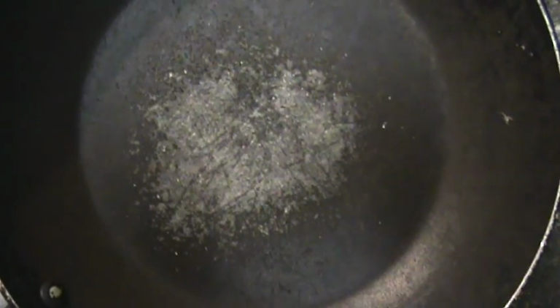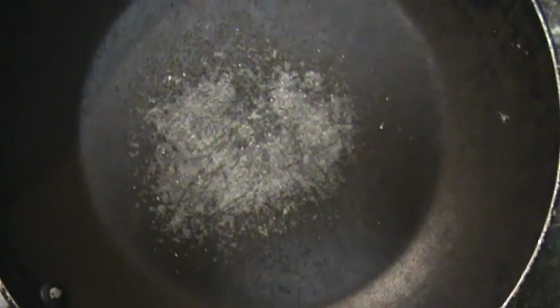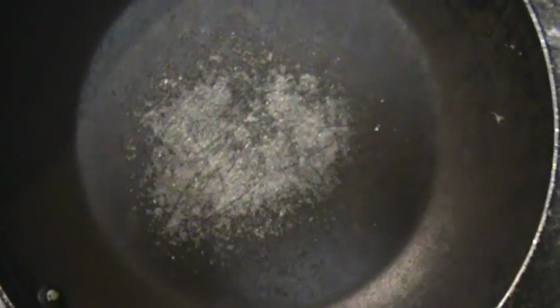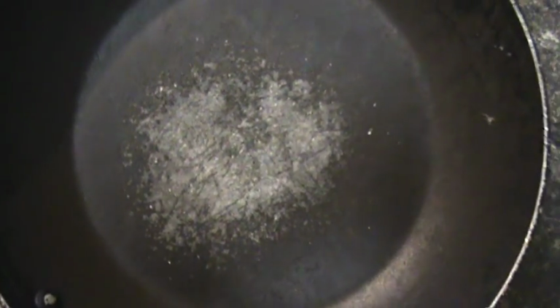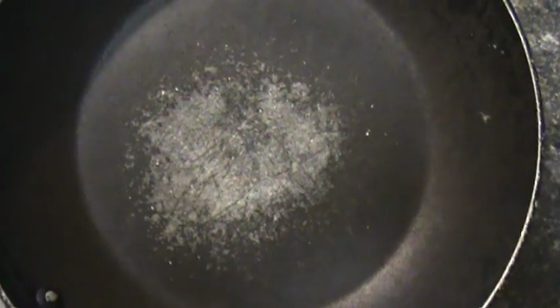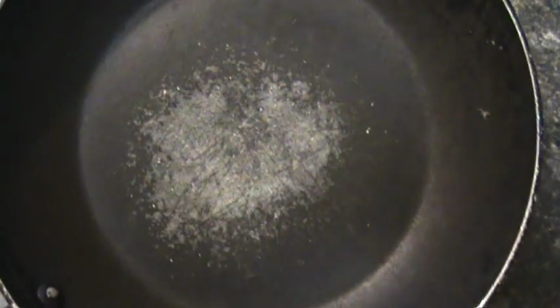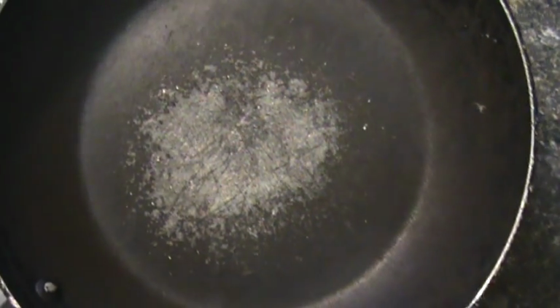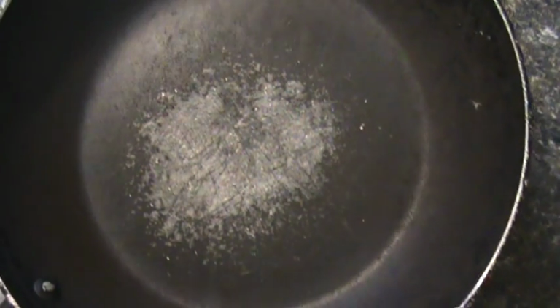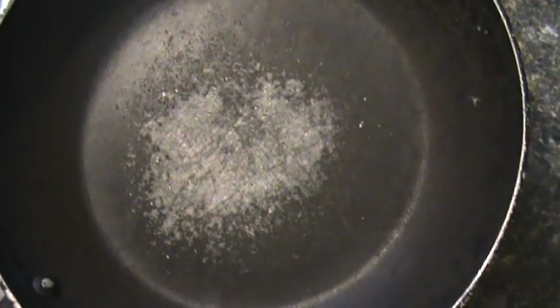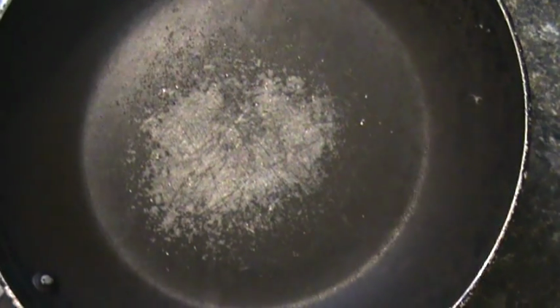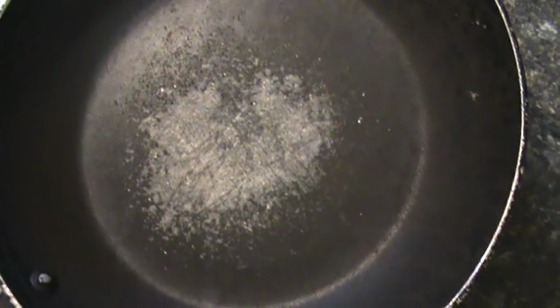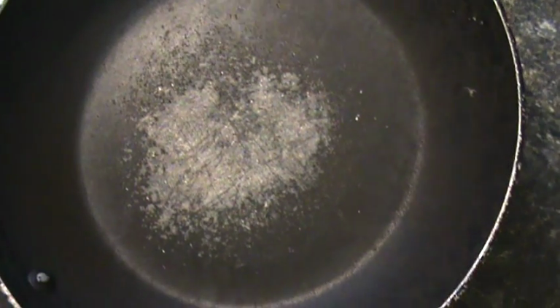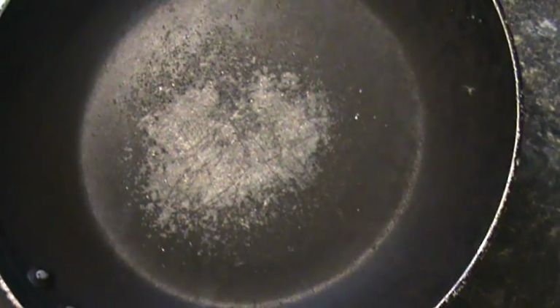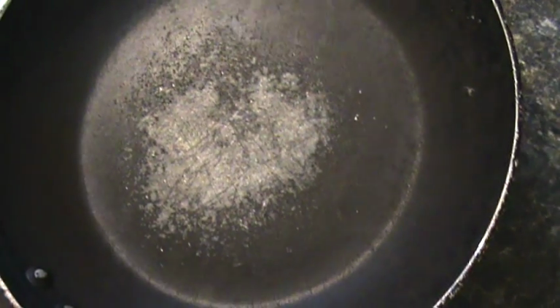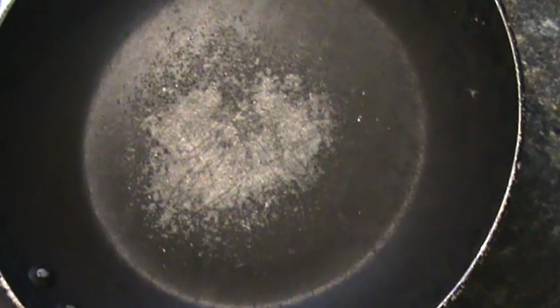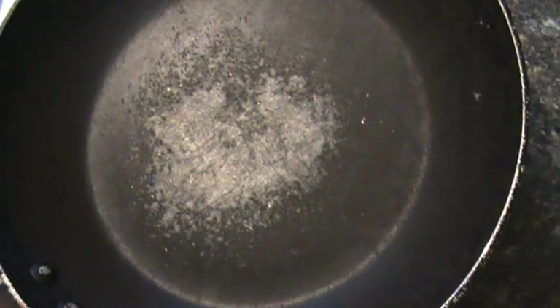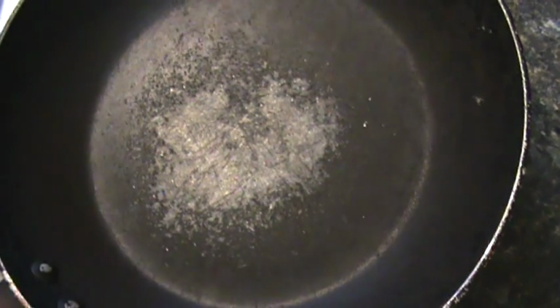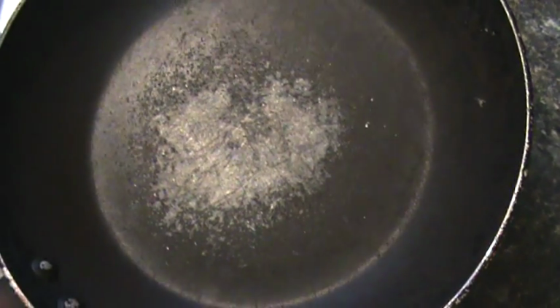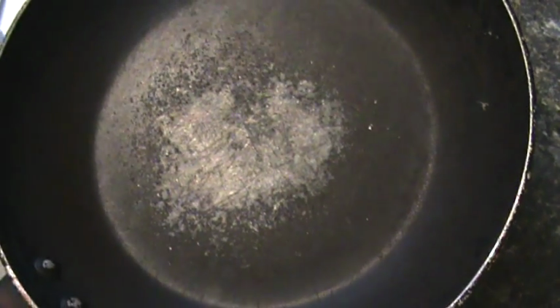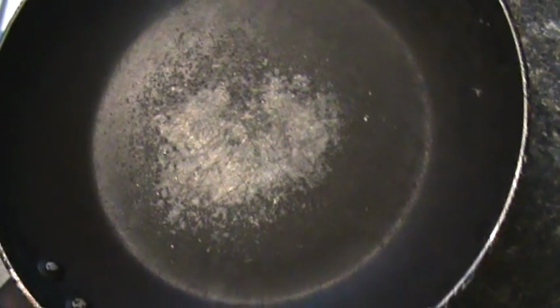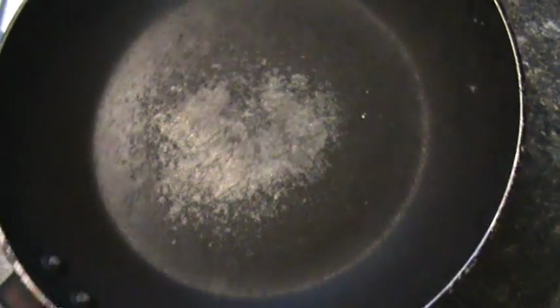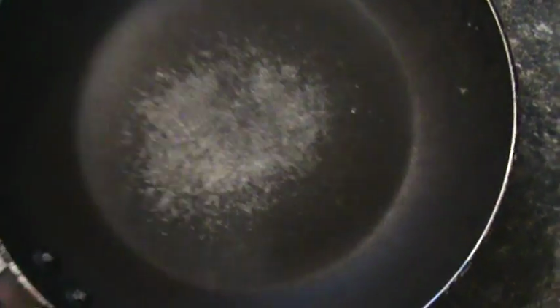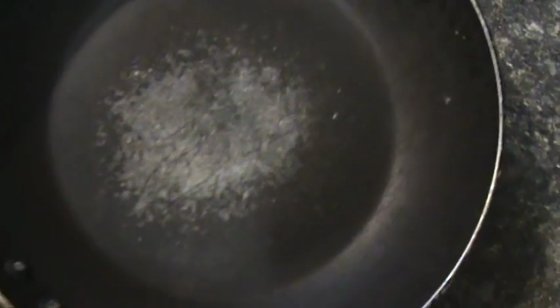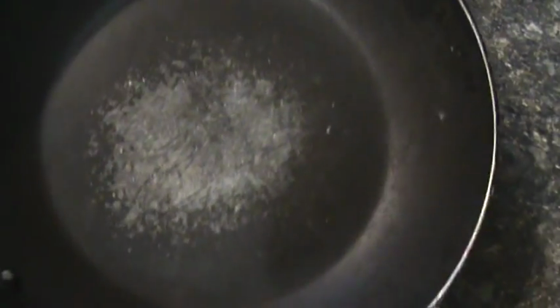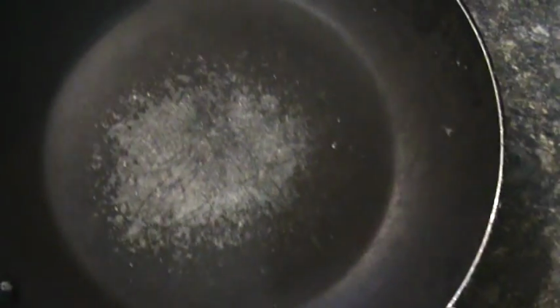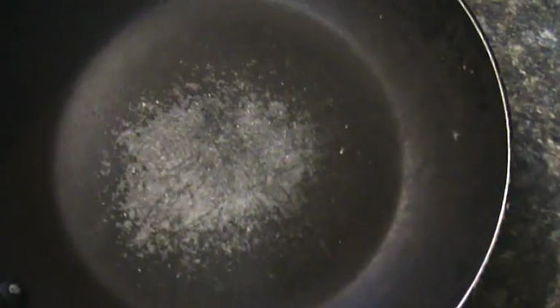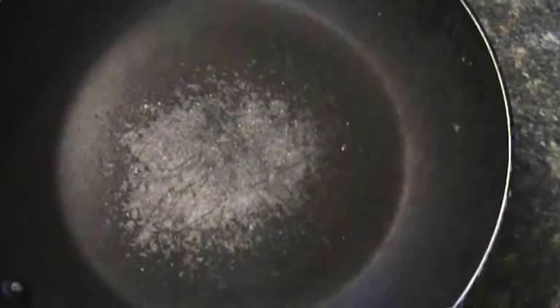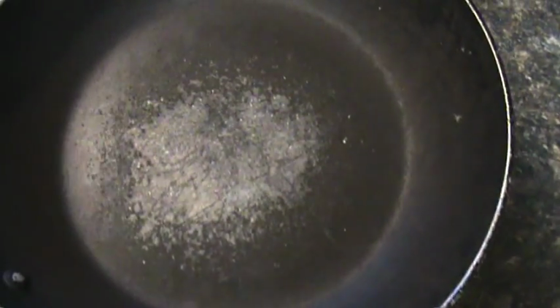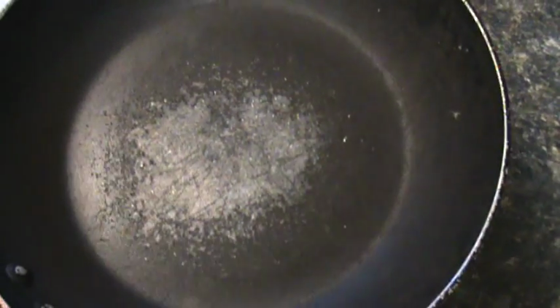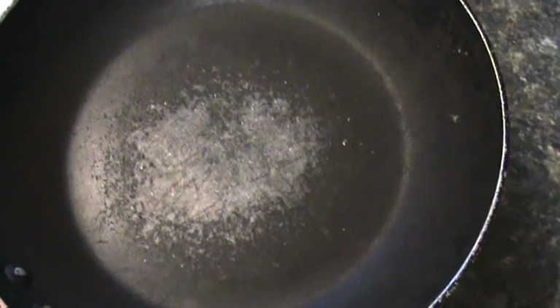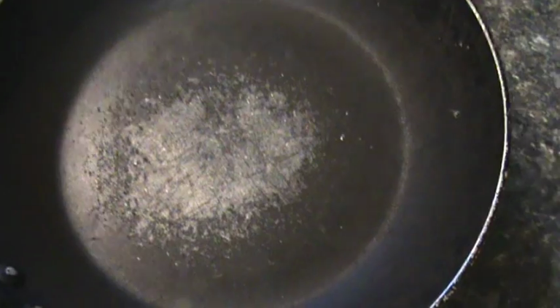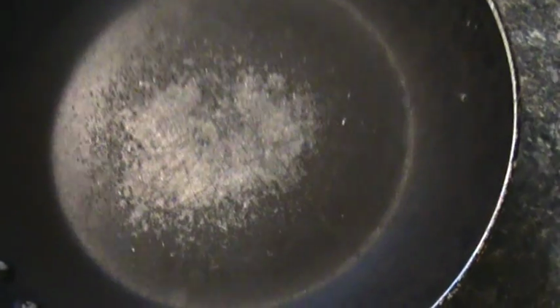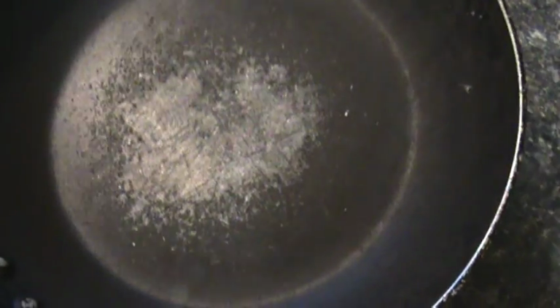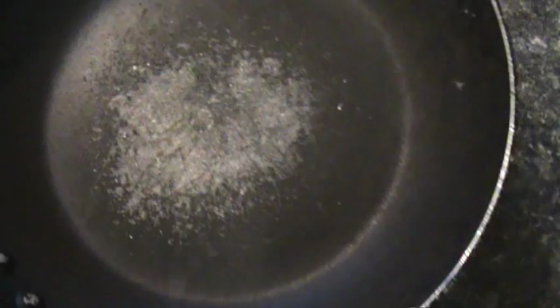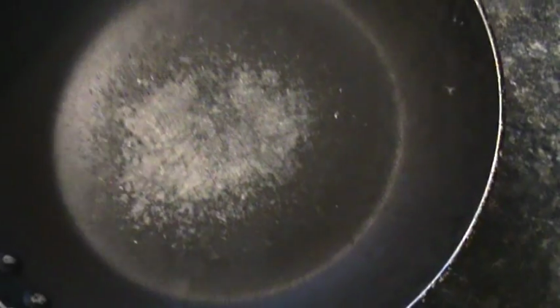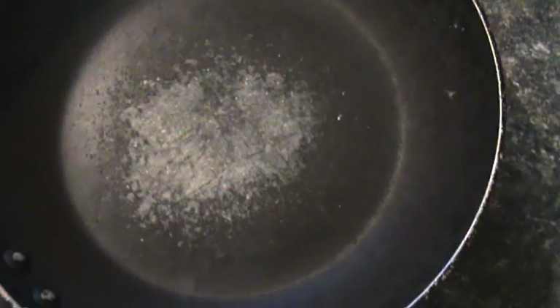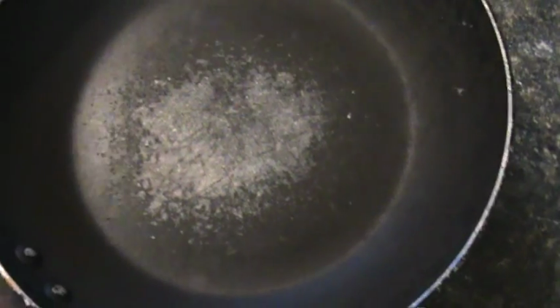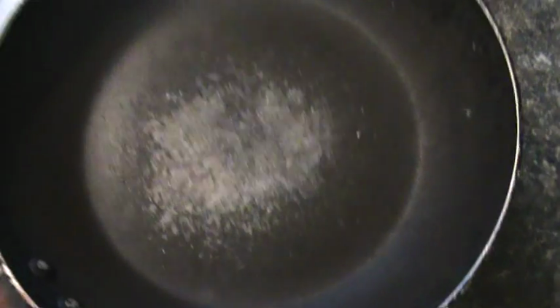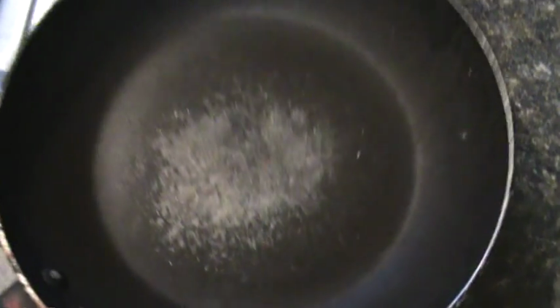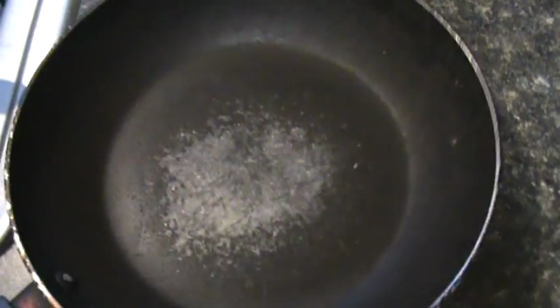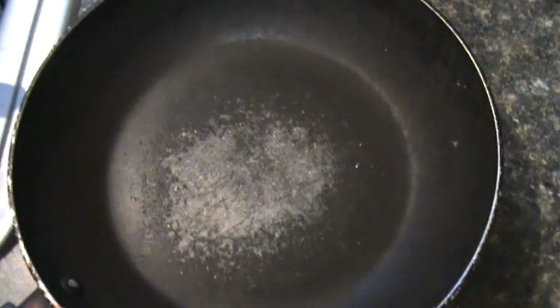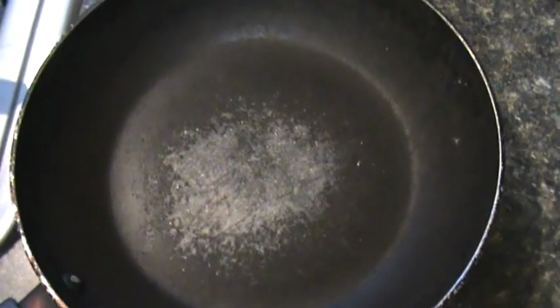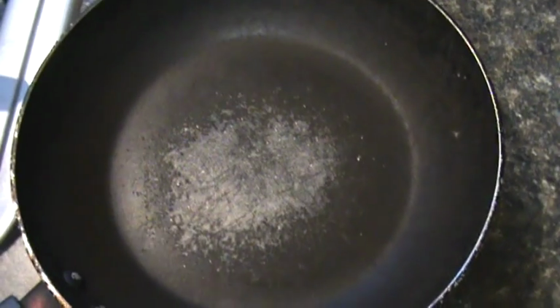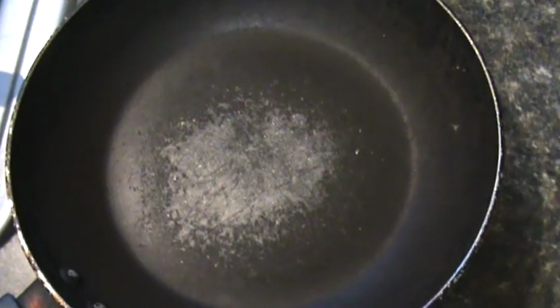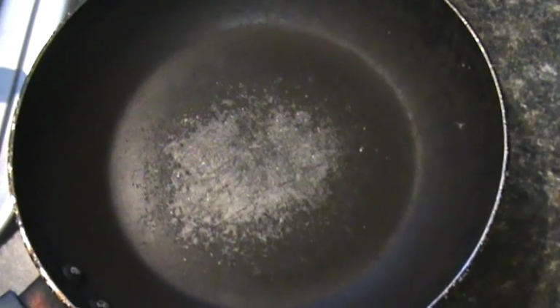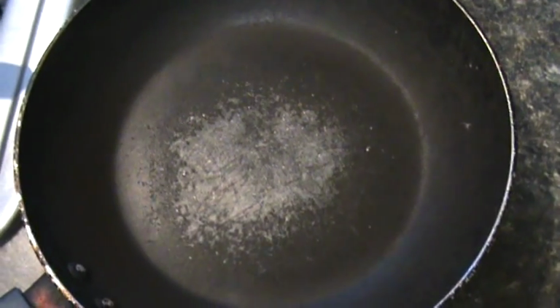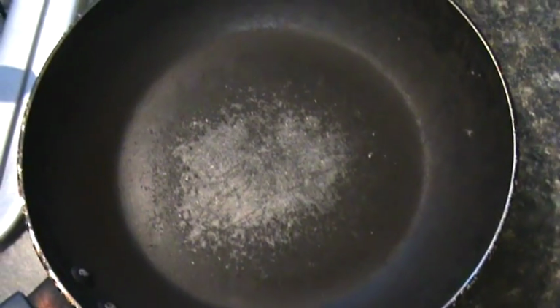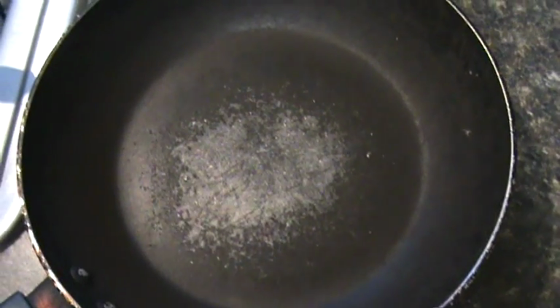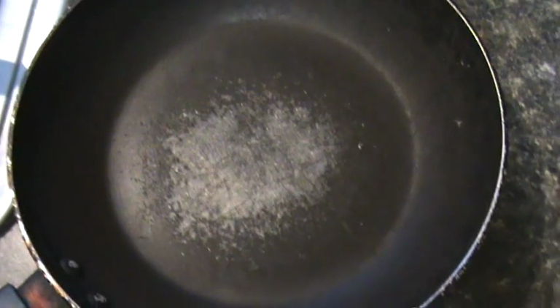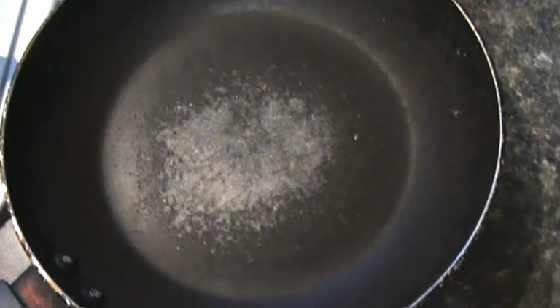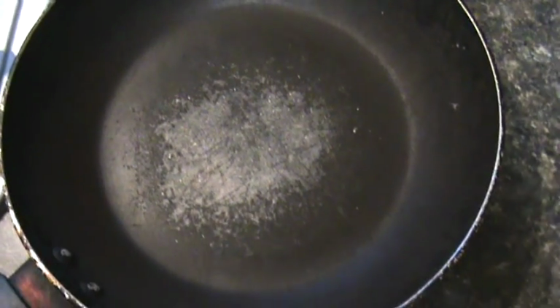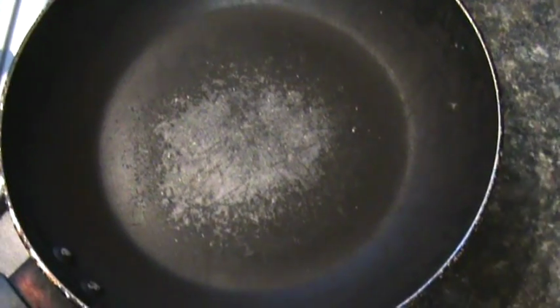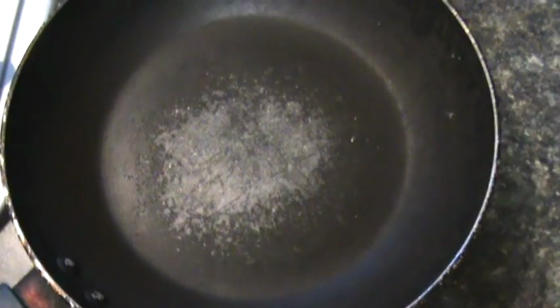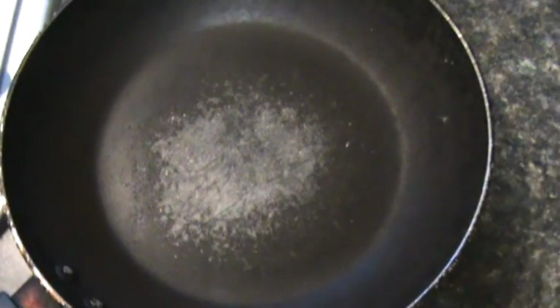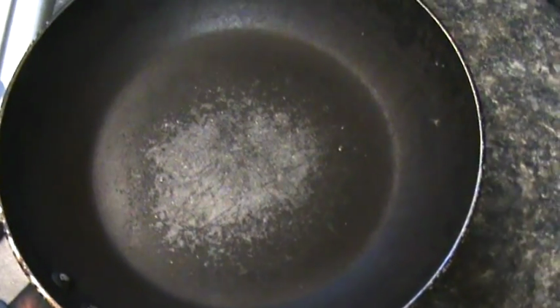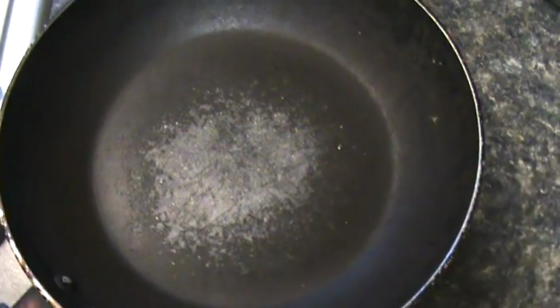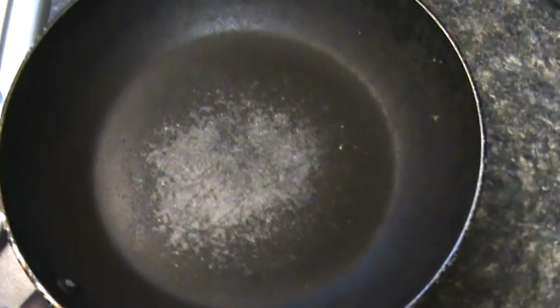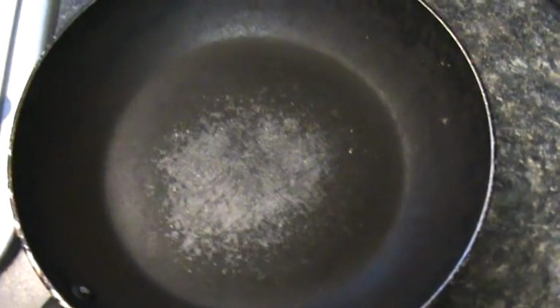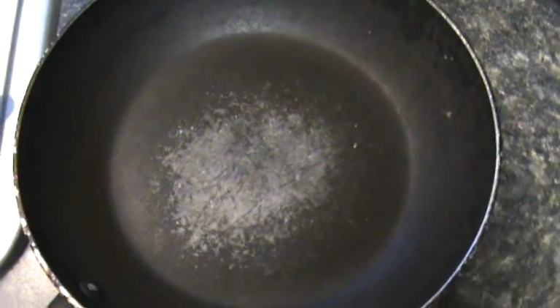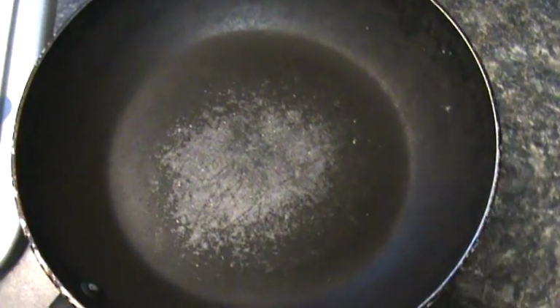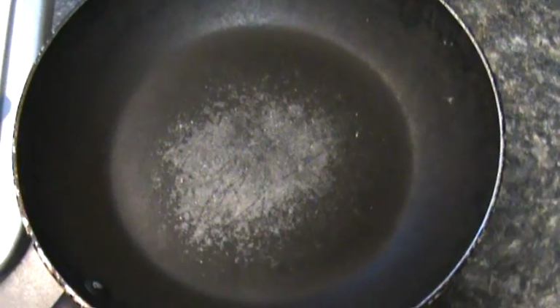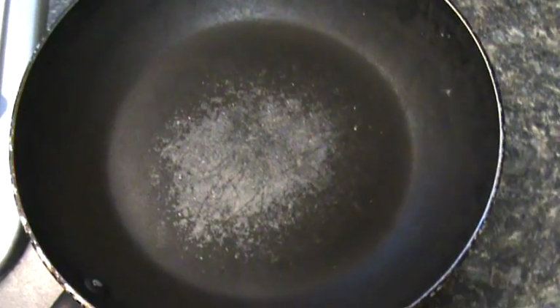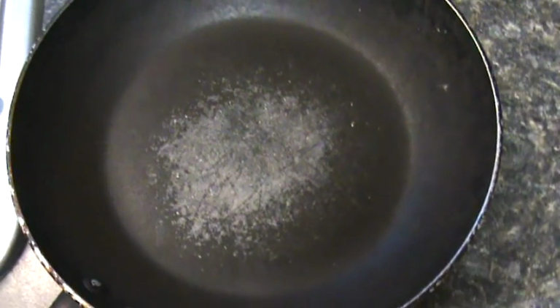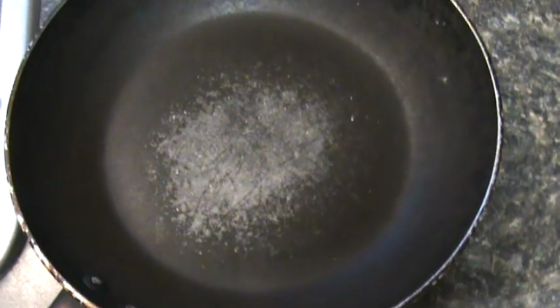Apparently it was bothering me and I had a dream about it. I woke up the next morning and said that's it — not cooking with these pans anymore. I'm done with them.